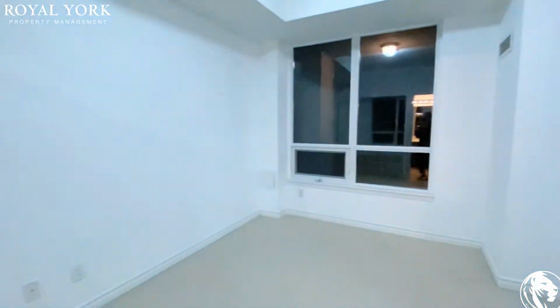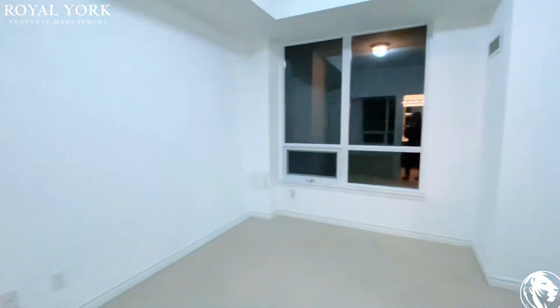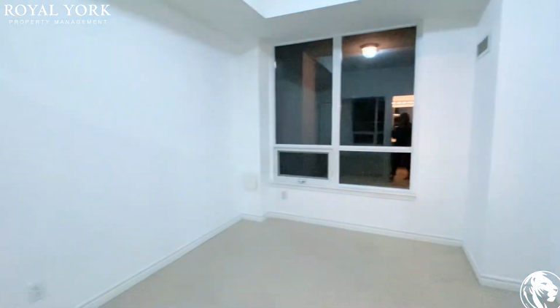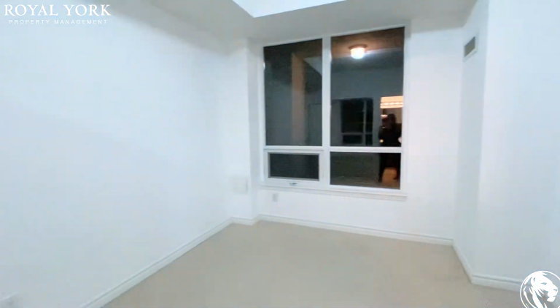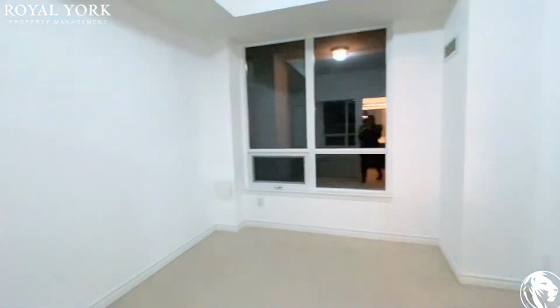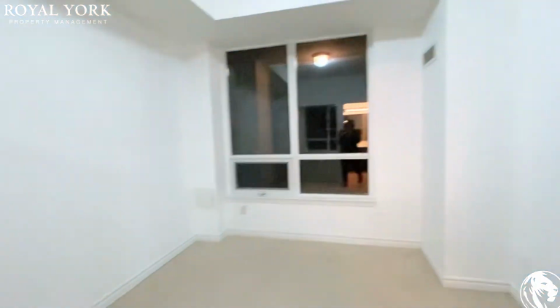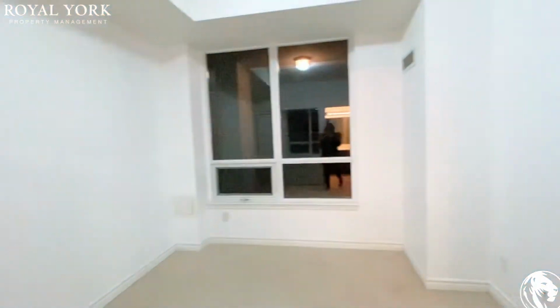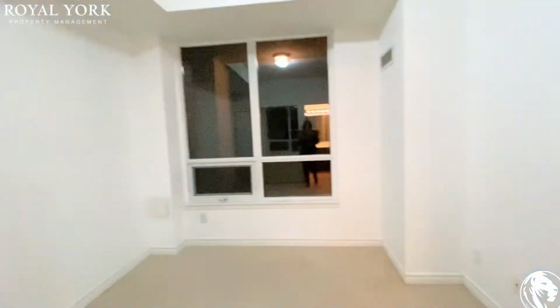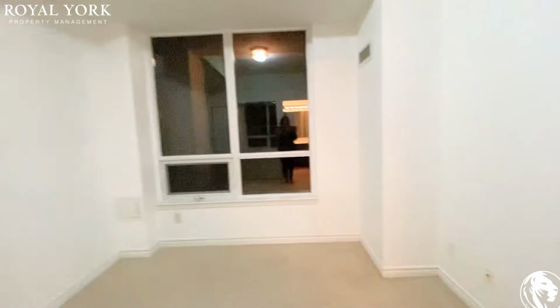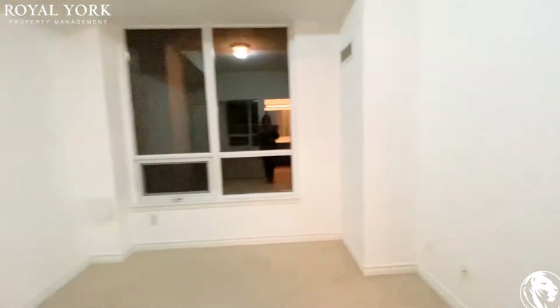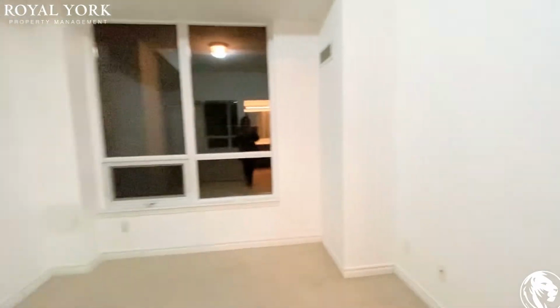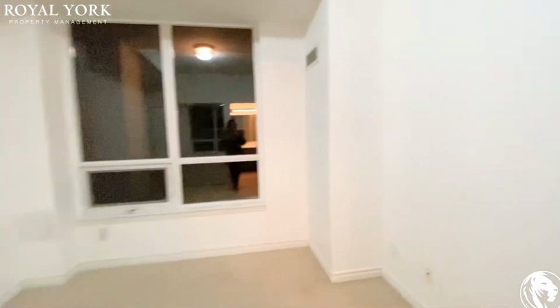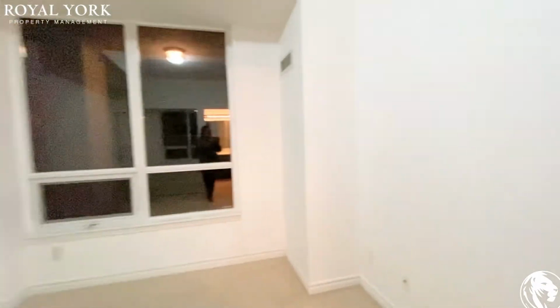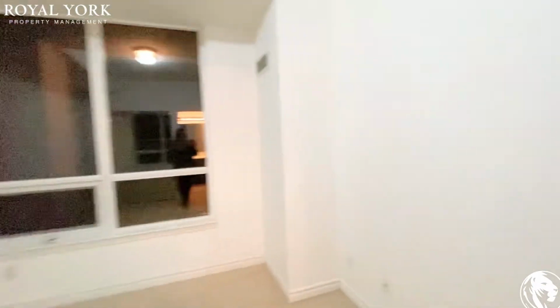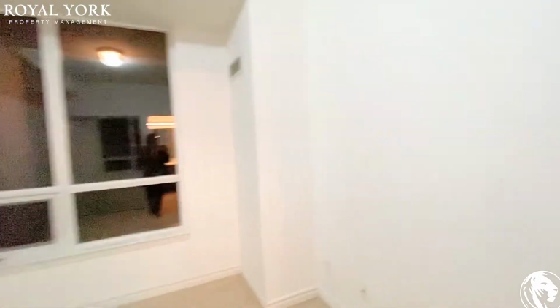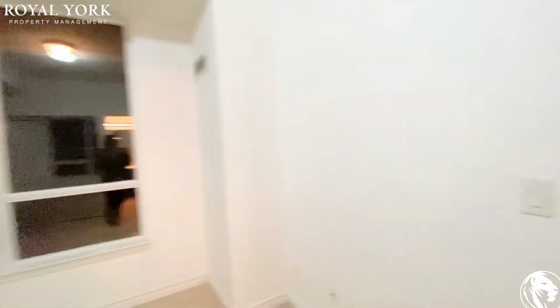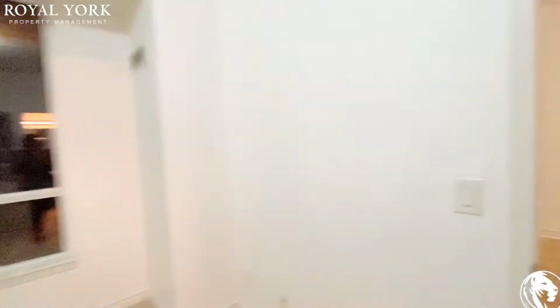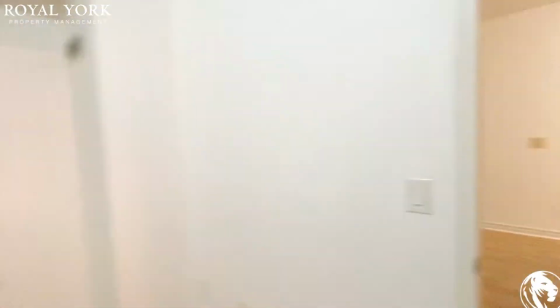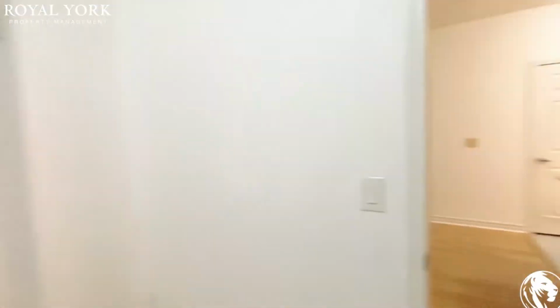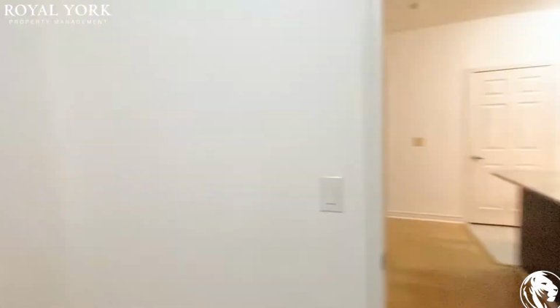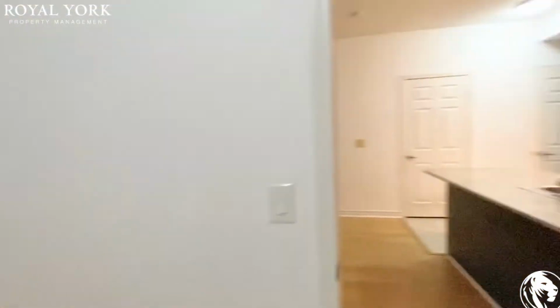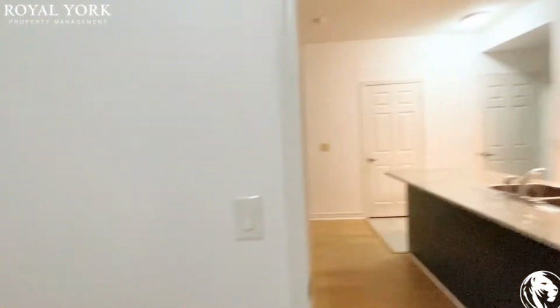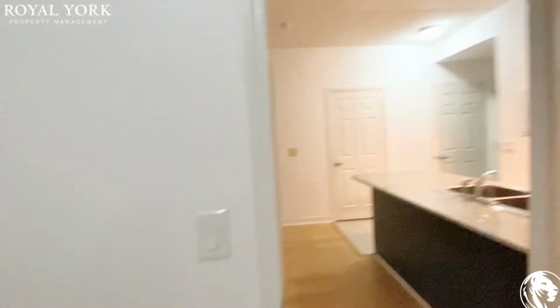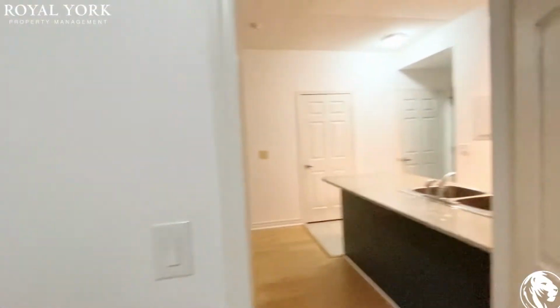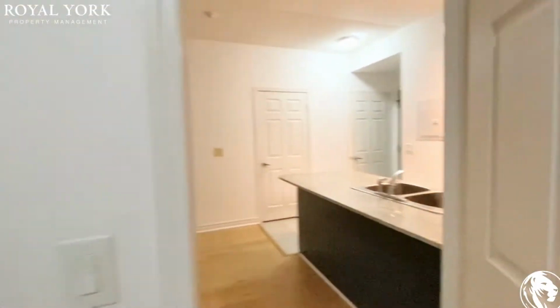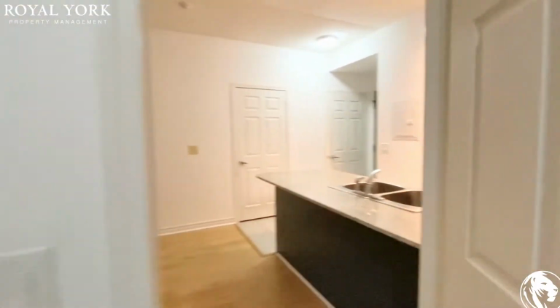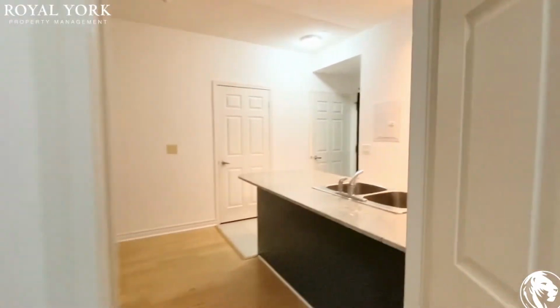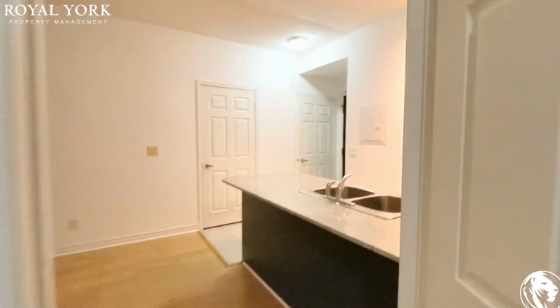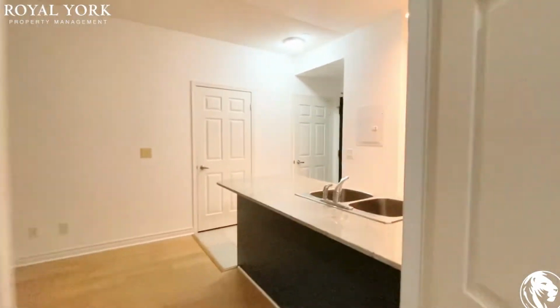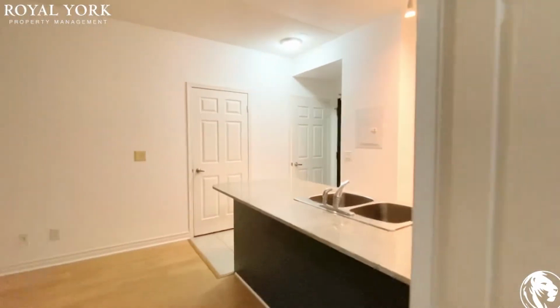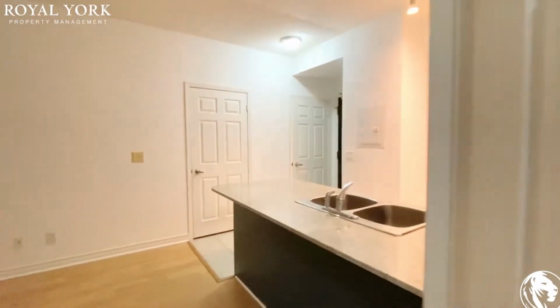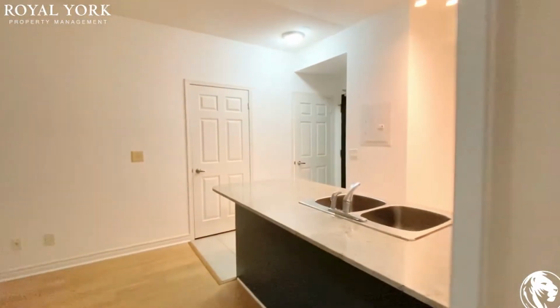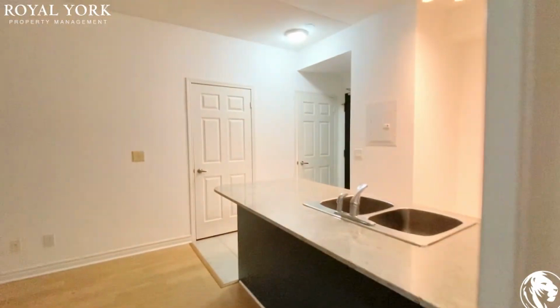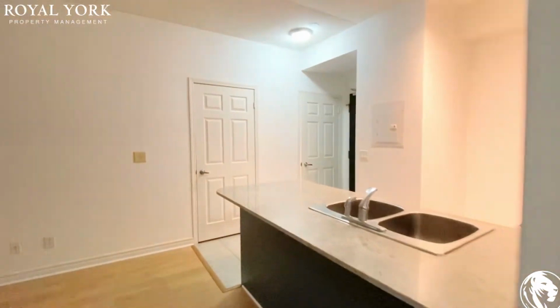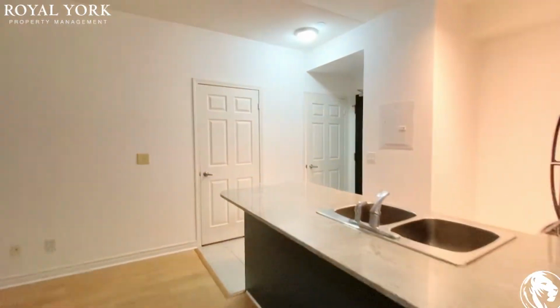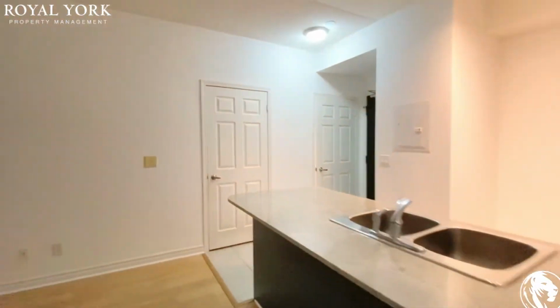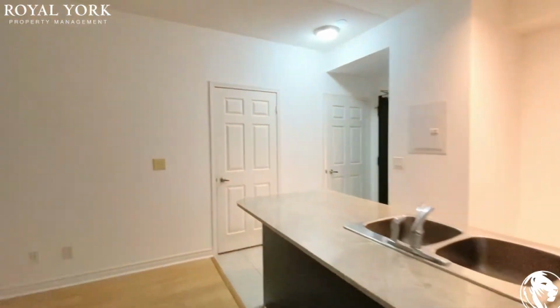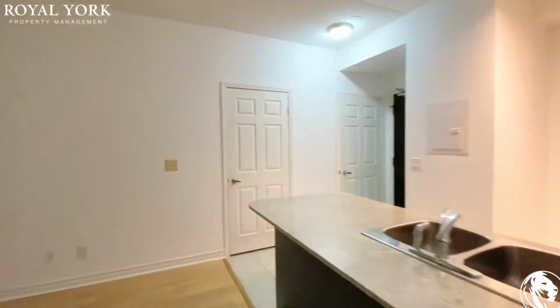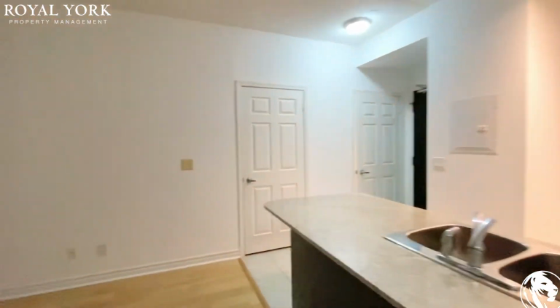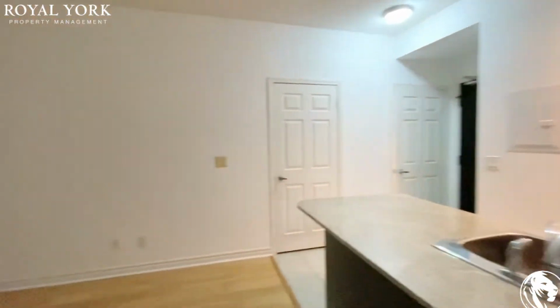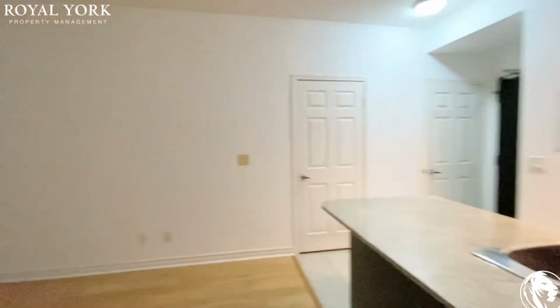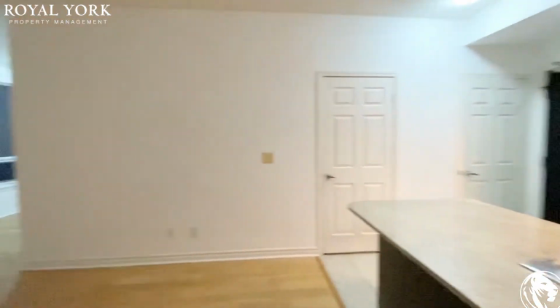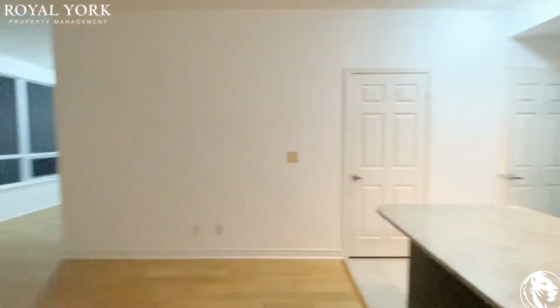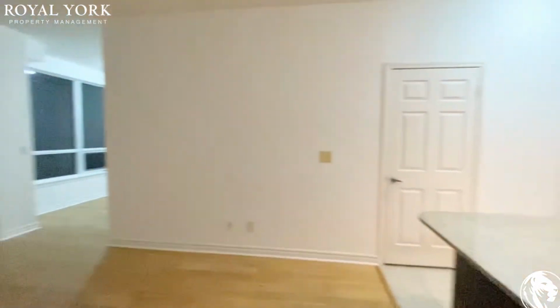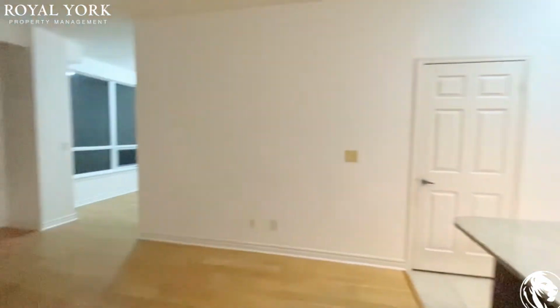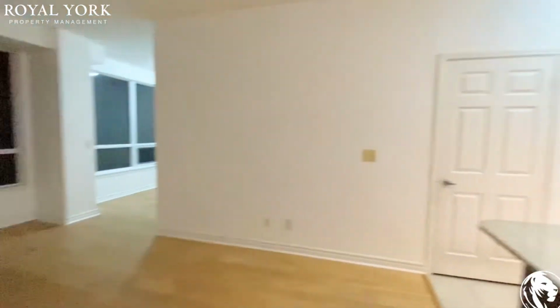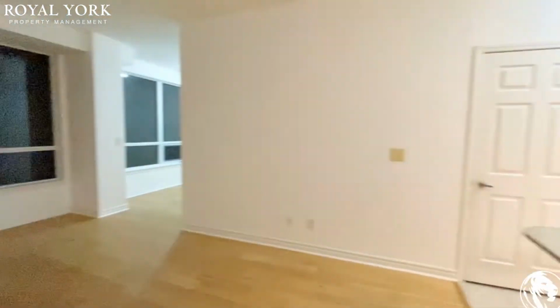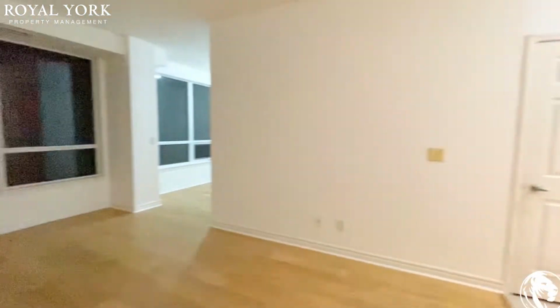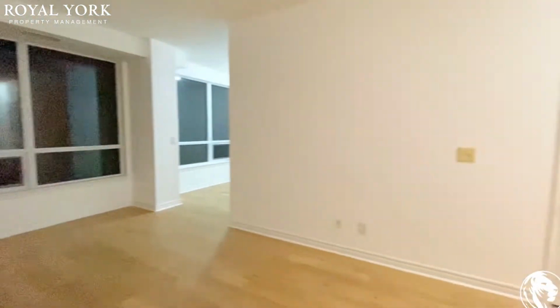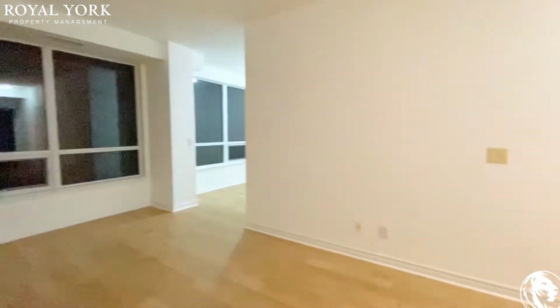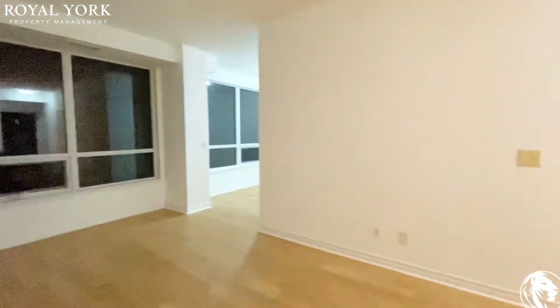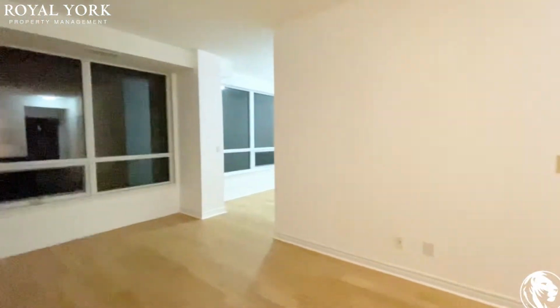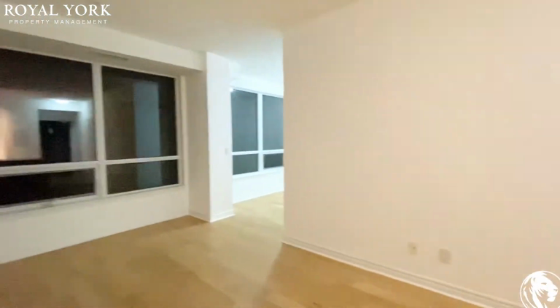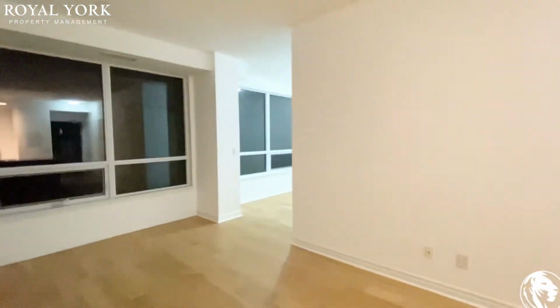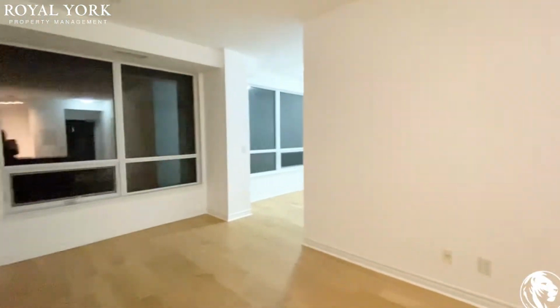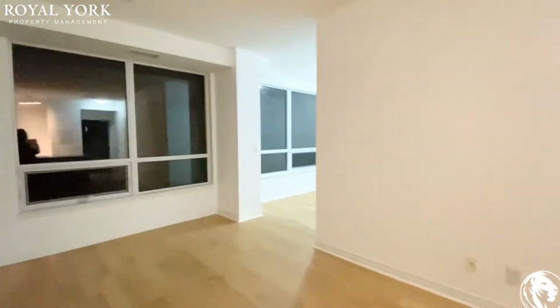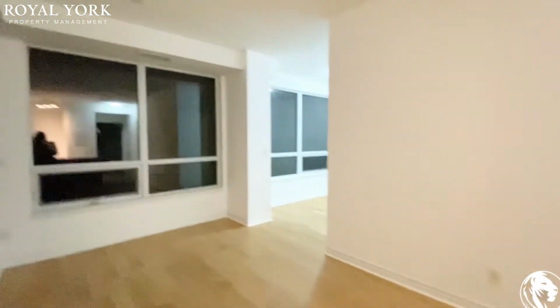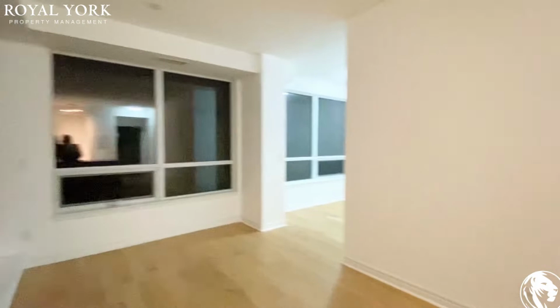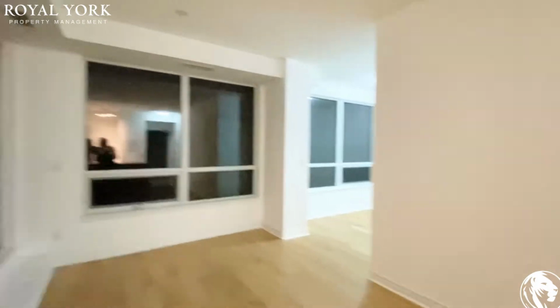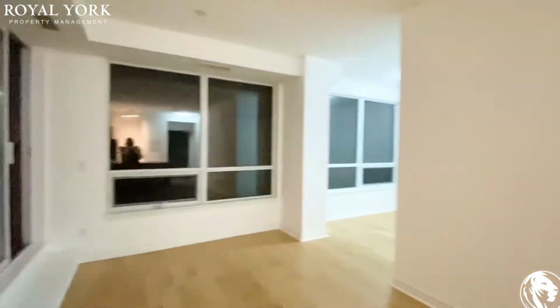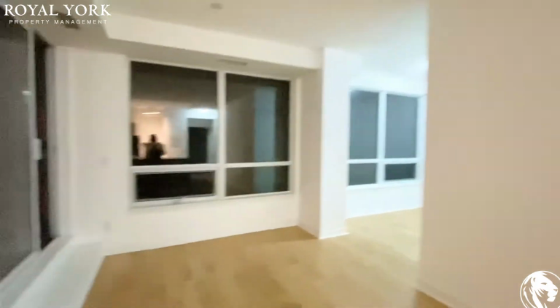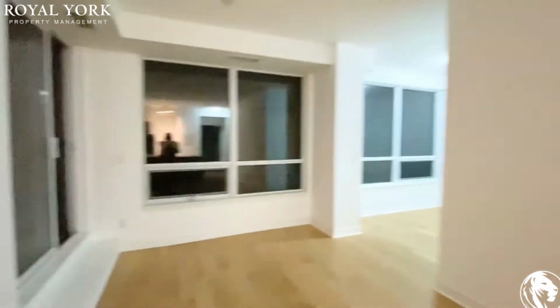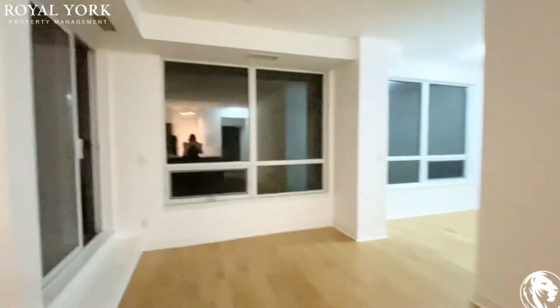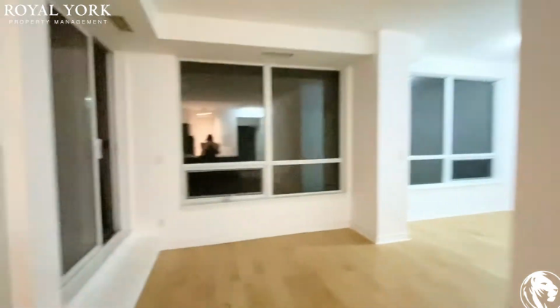If you are interested in this condo, please contact us at Royal Your Property Management. We would be more than happy to help you.